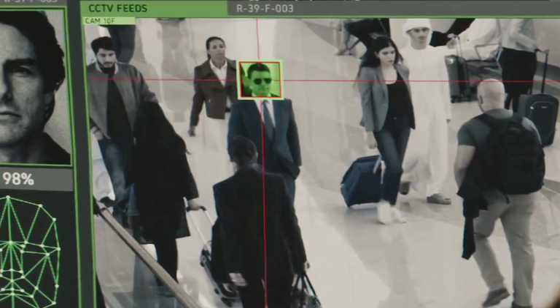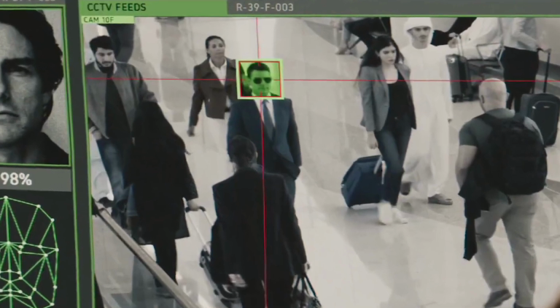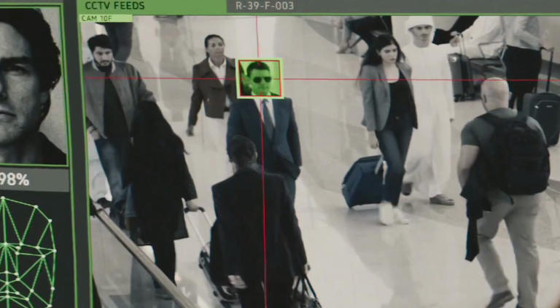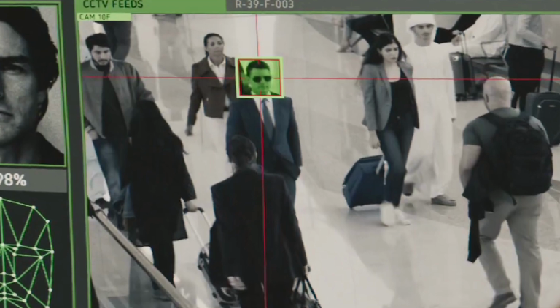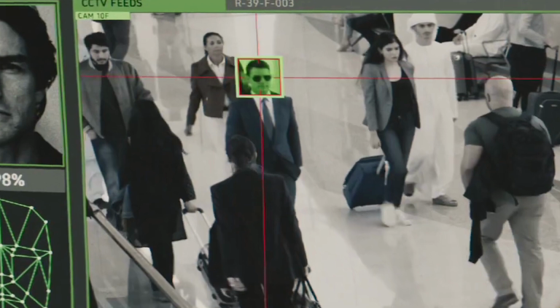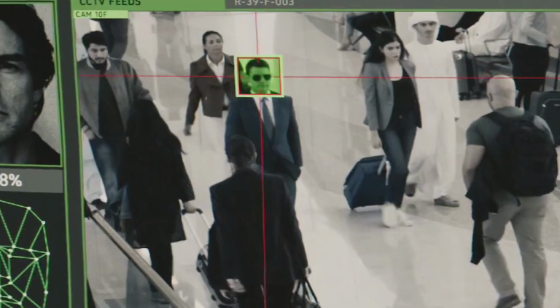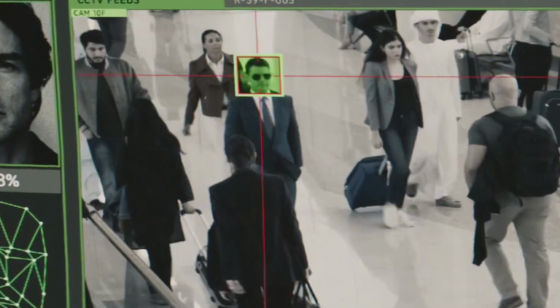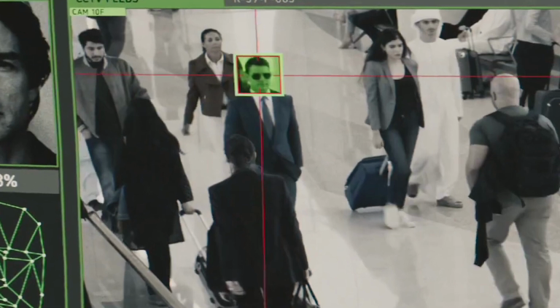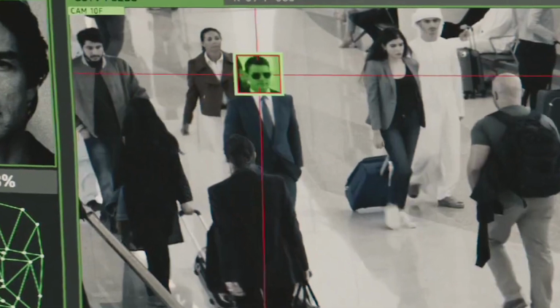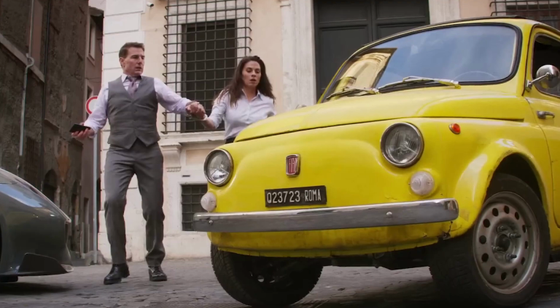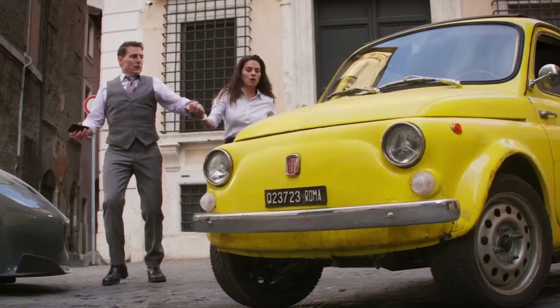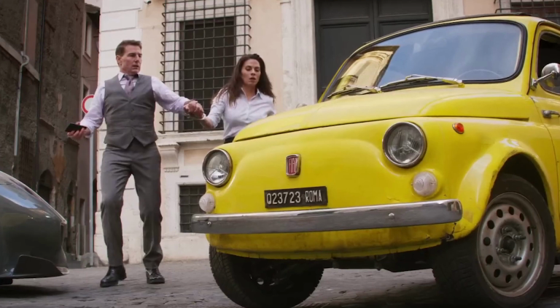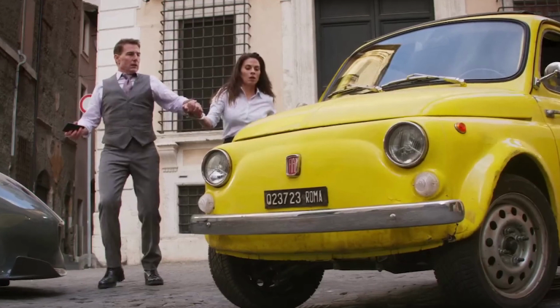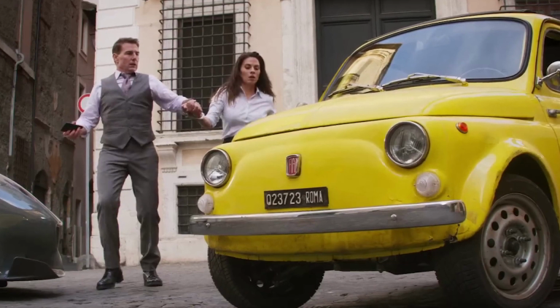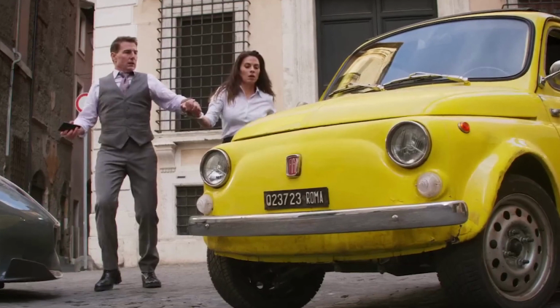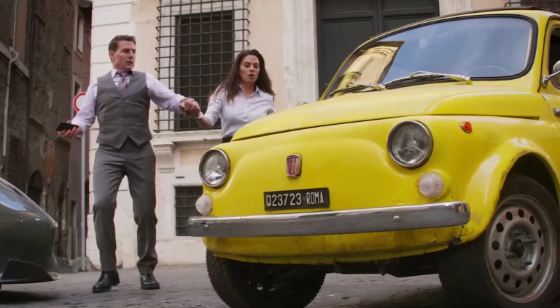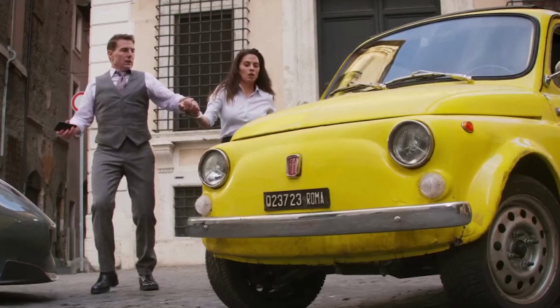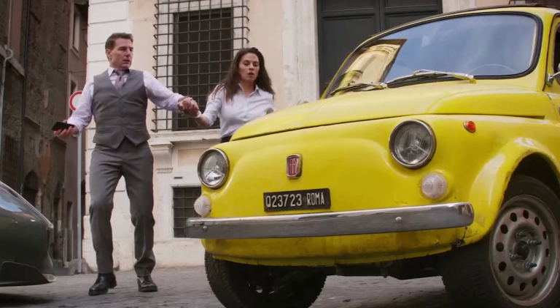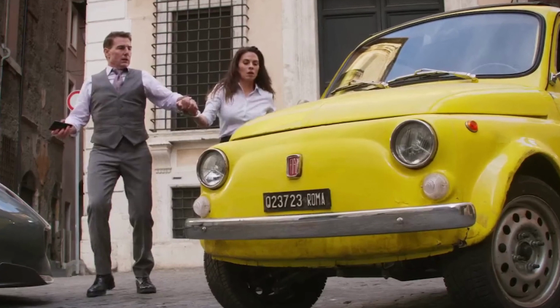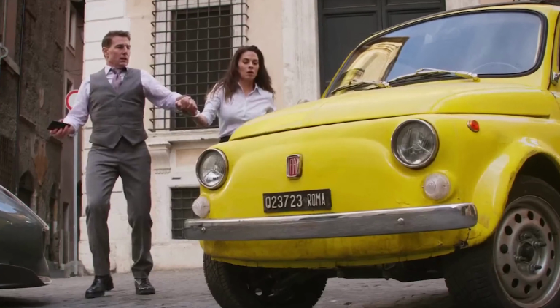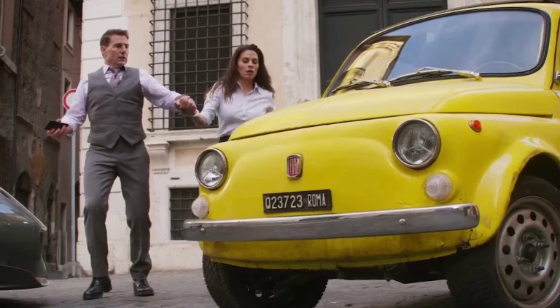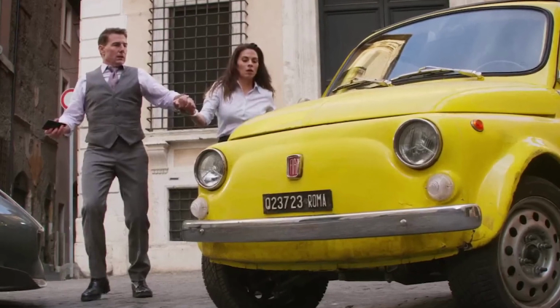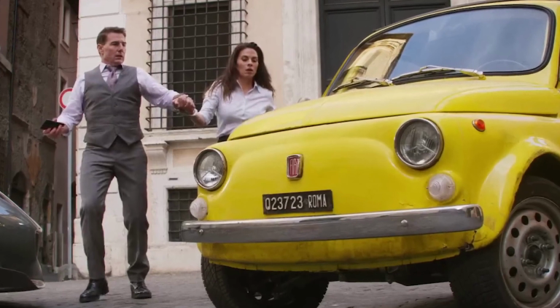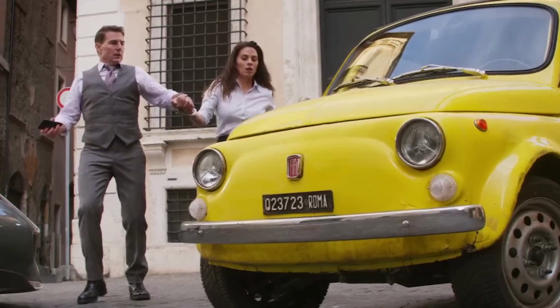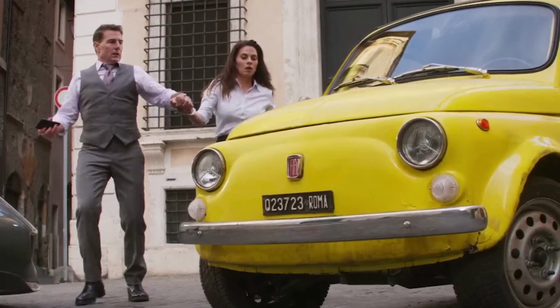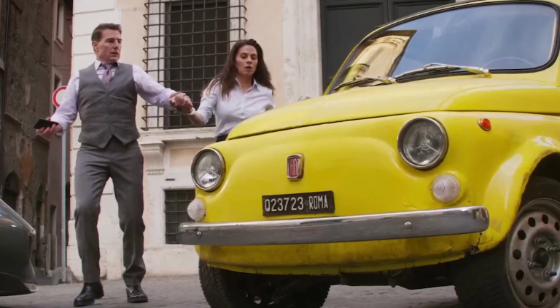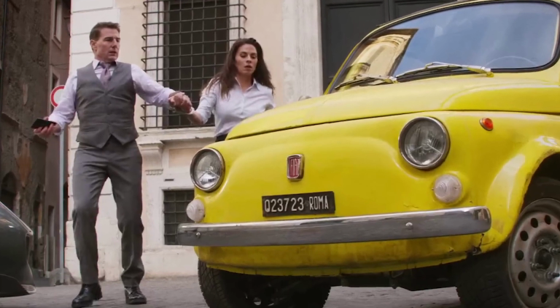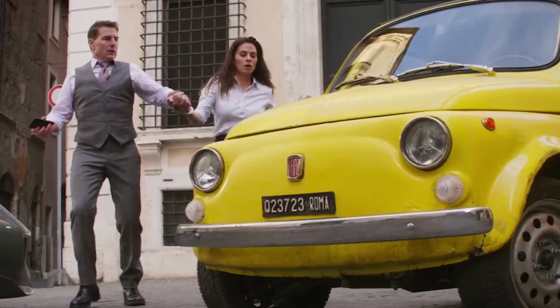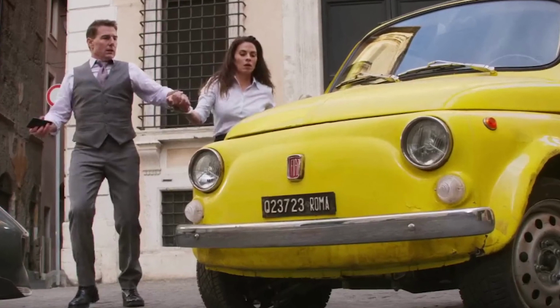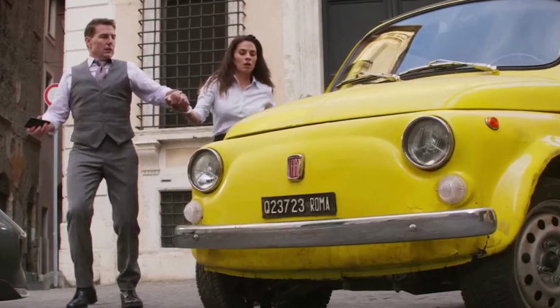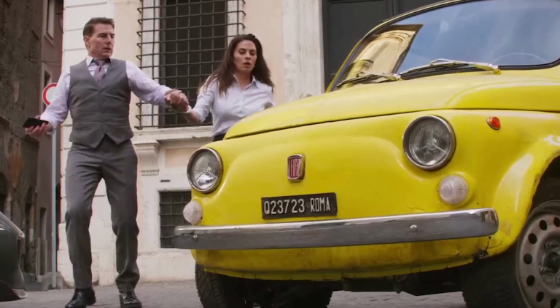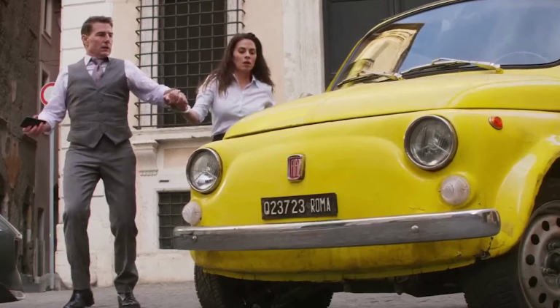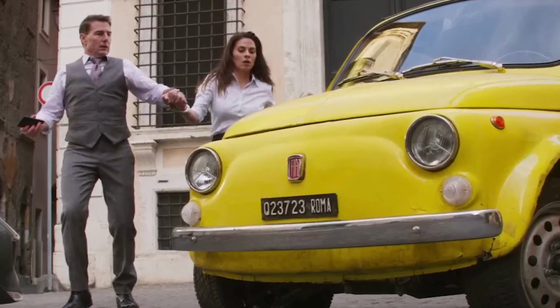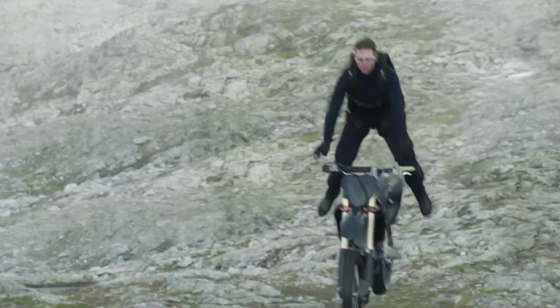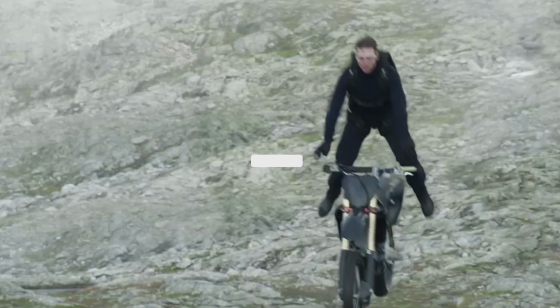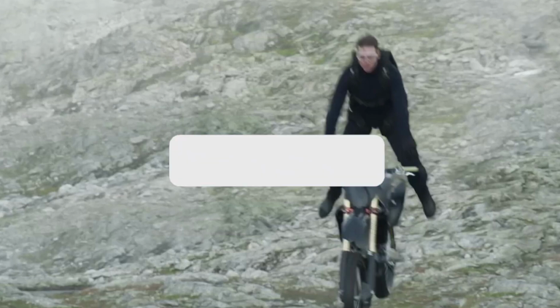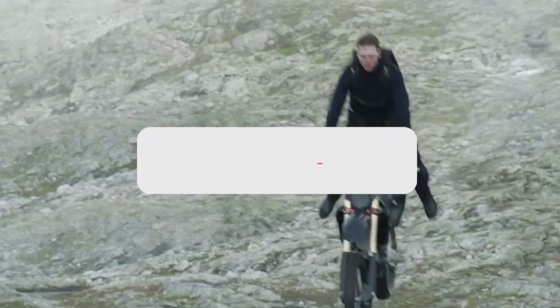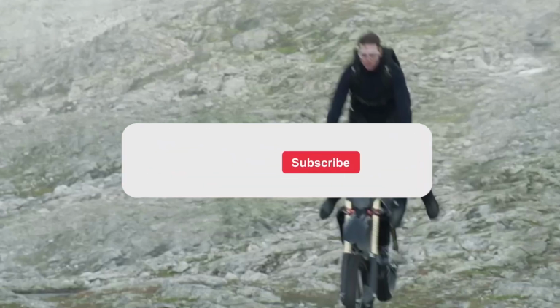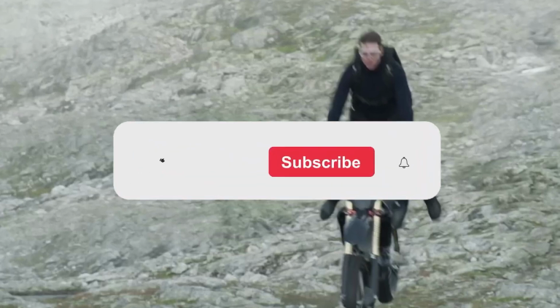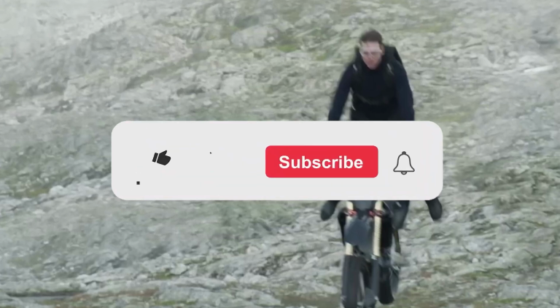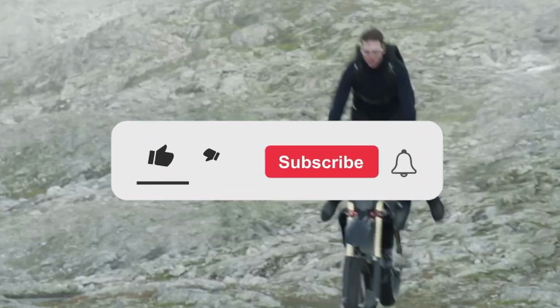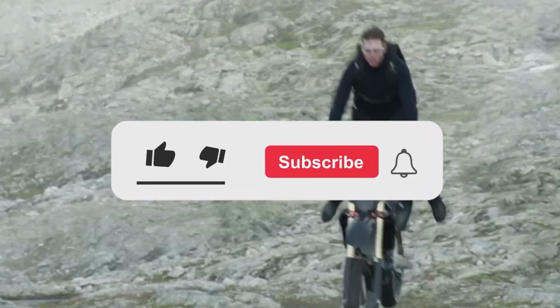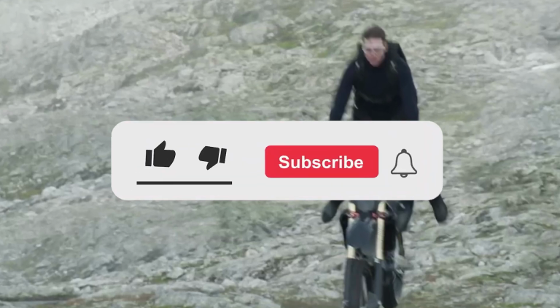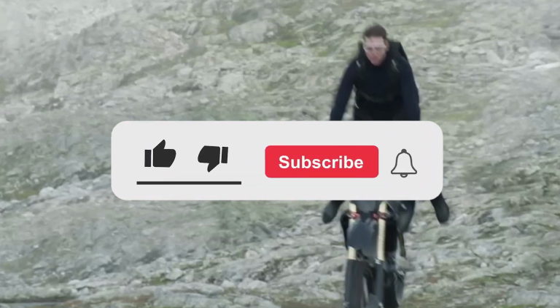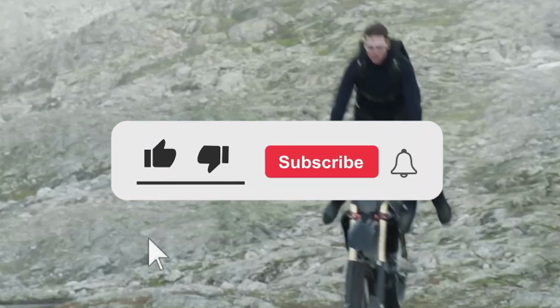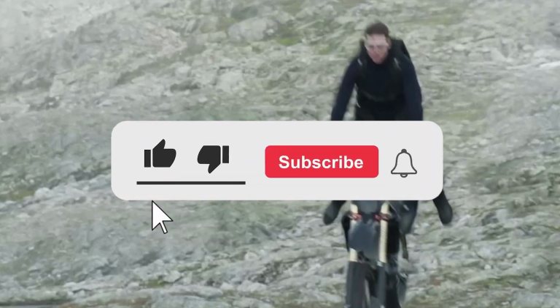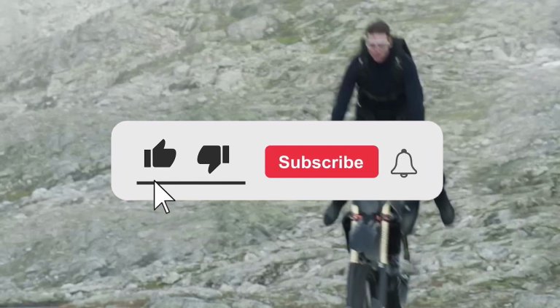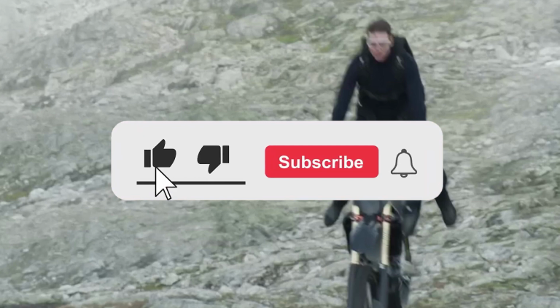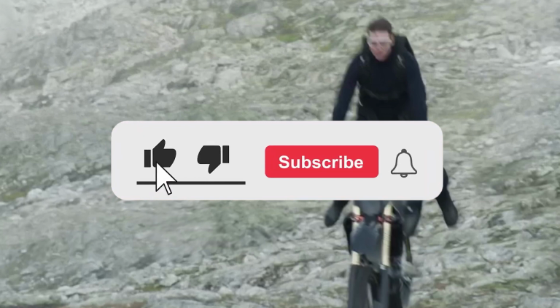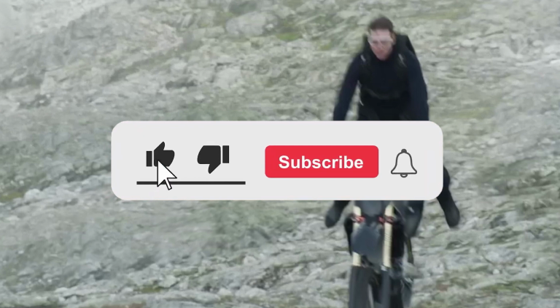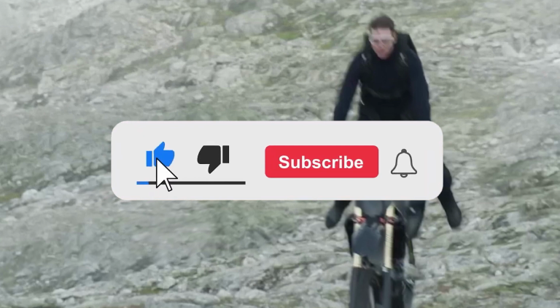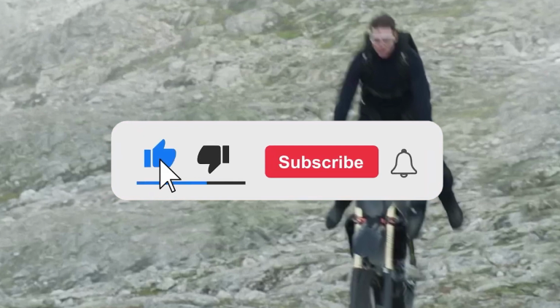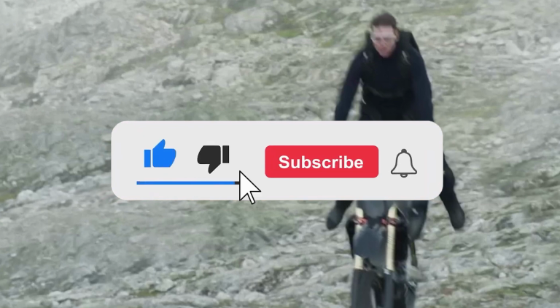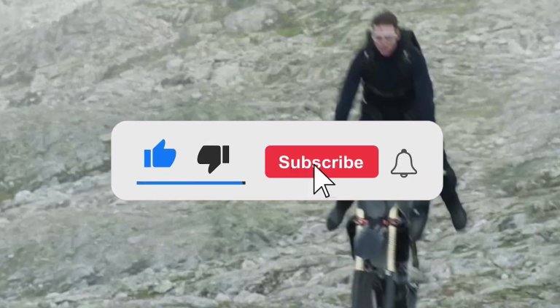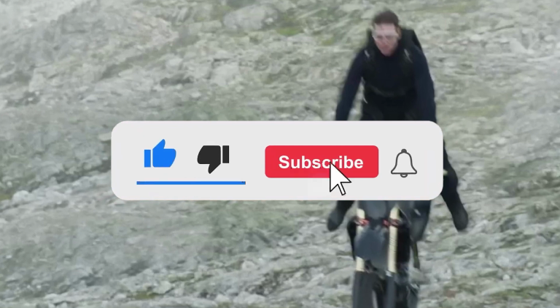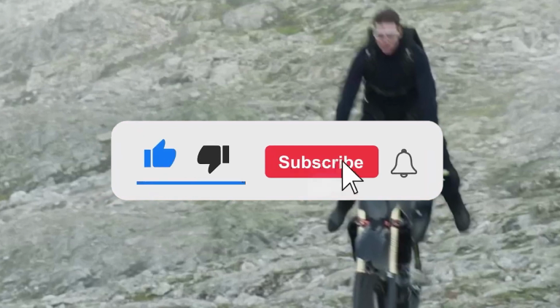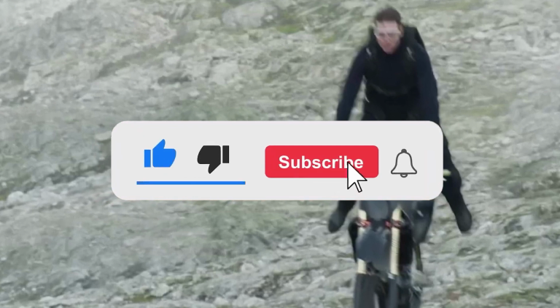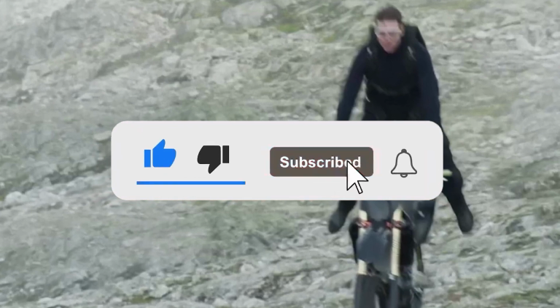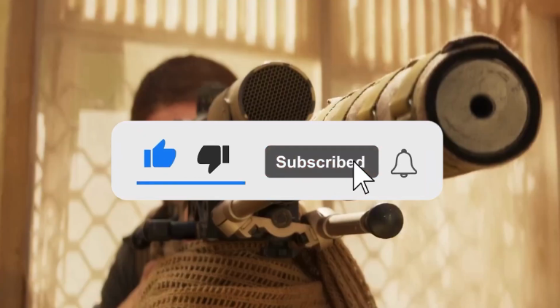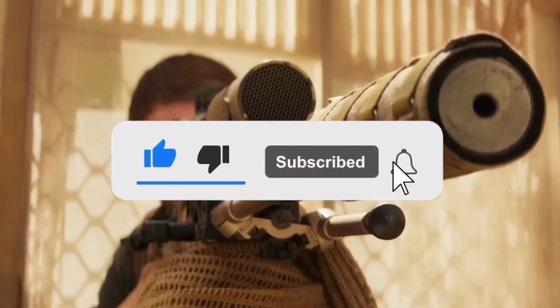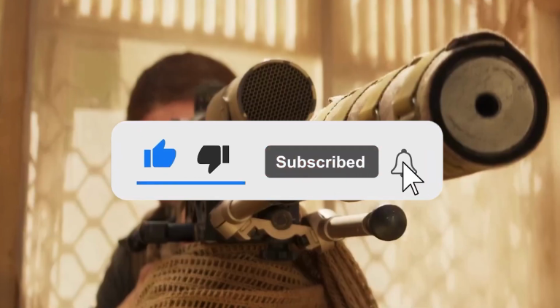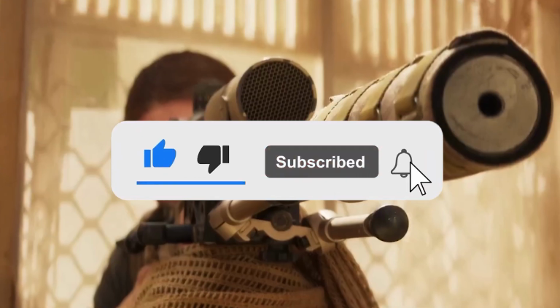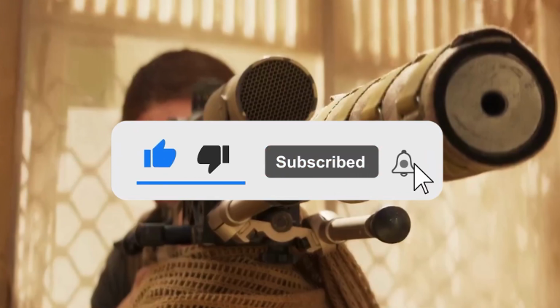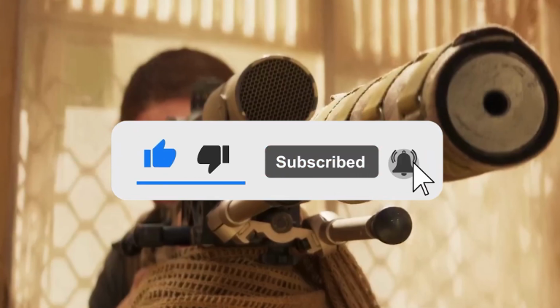Let me know in the comments what is your most favorite scene from Mission Impossible Dead Reckoning Part 1. If you liked this video, subscribe to my channel and leave a like.